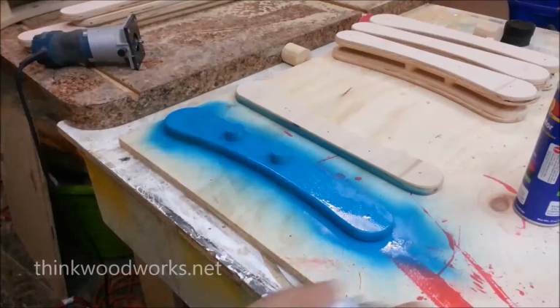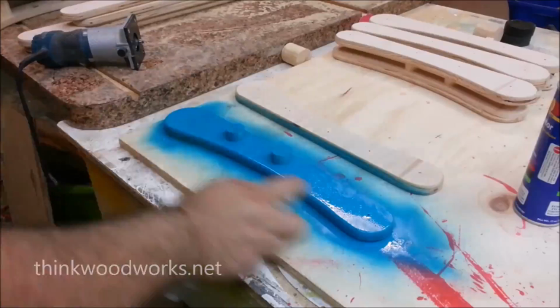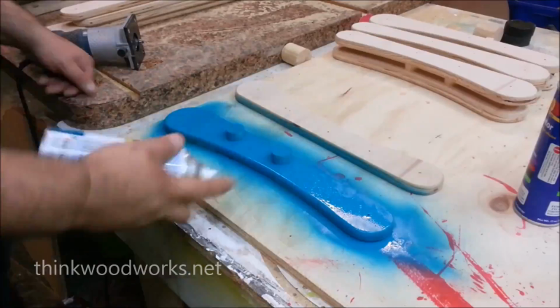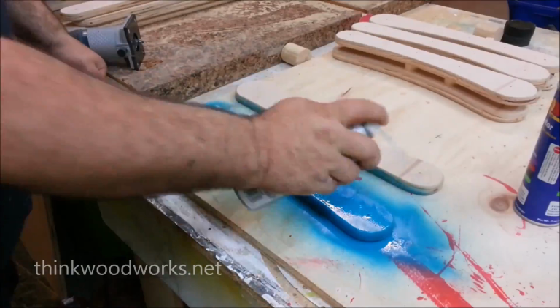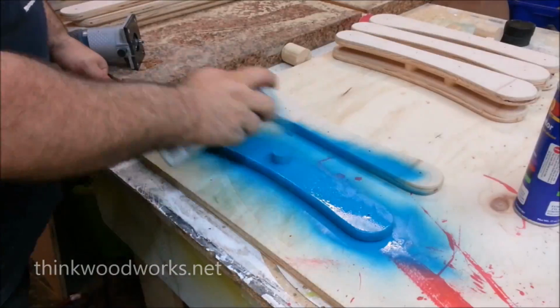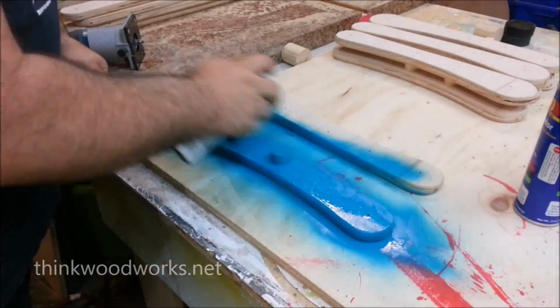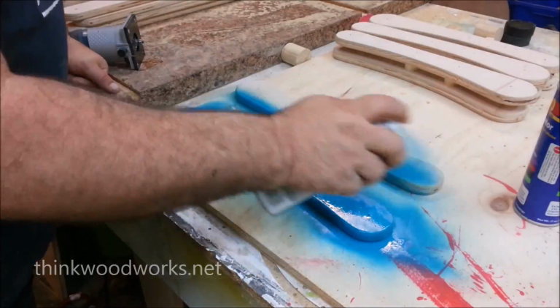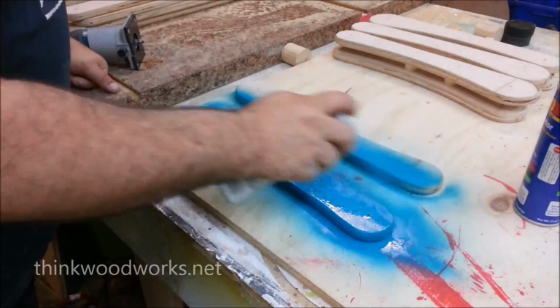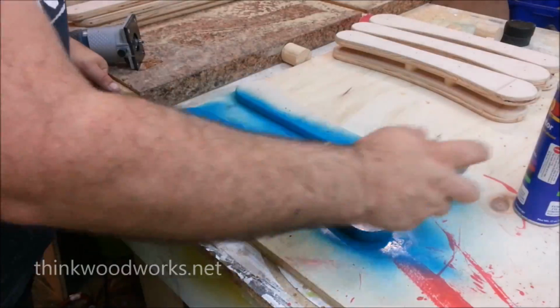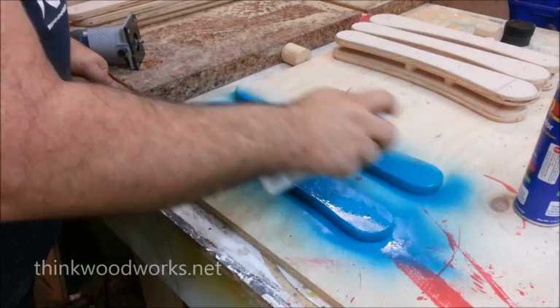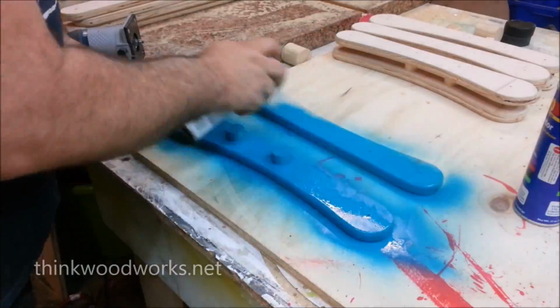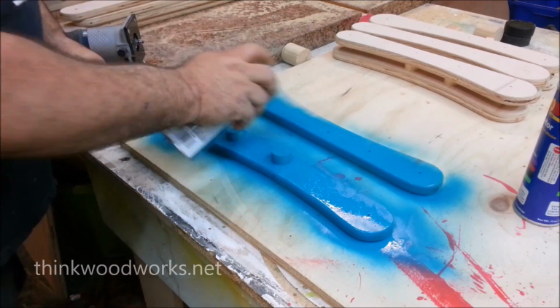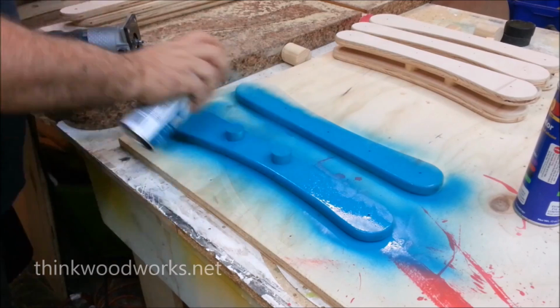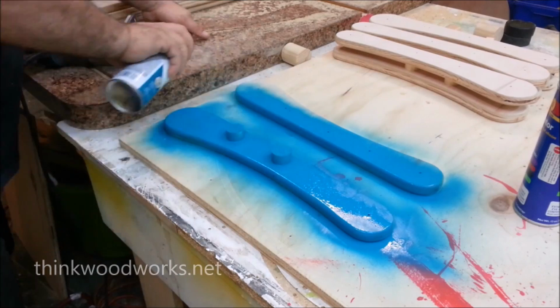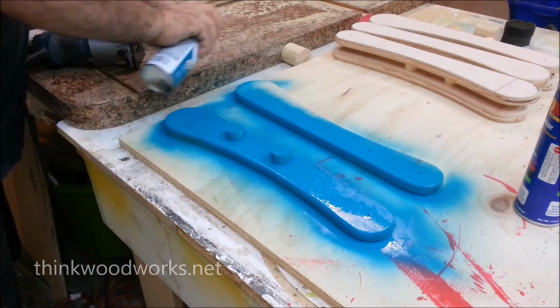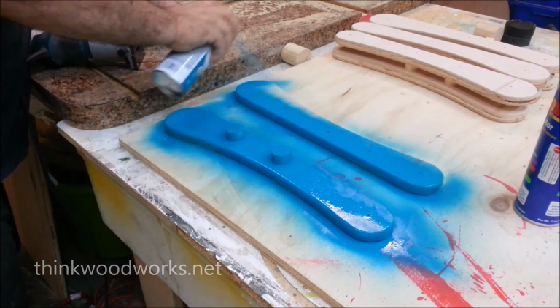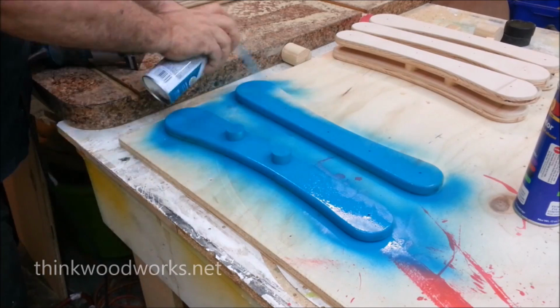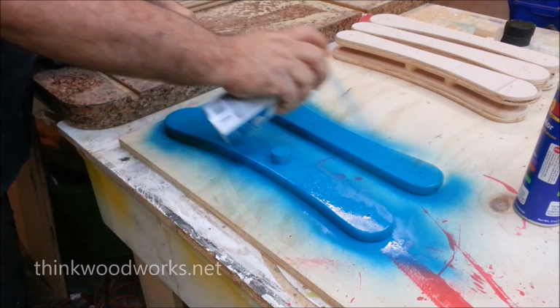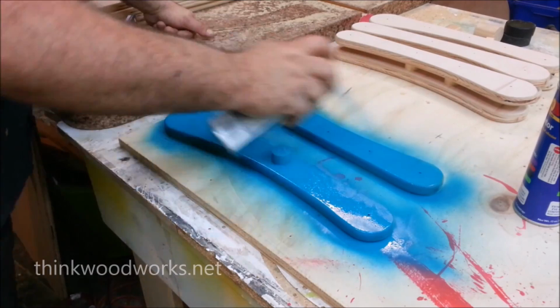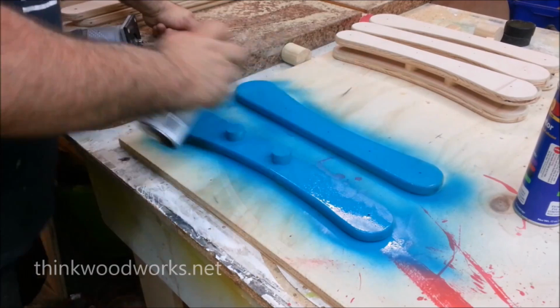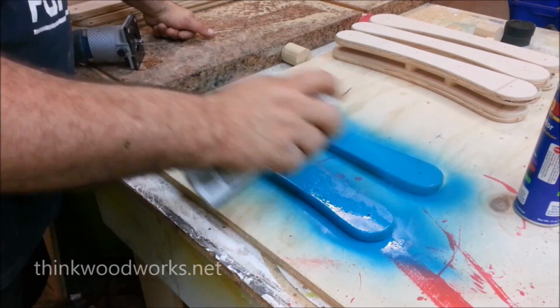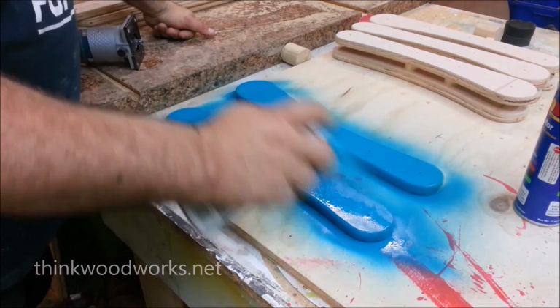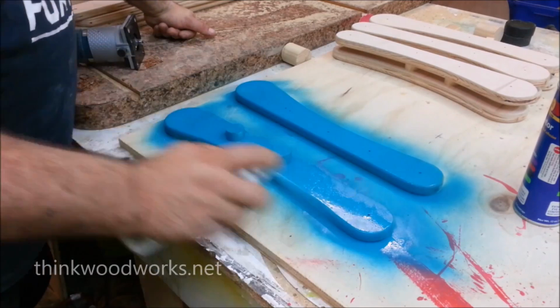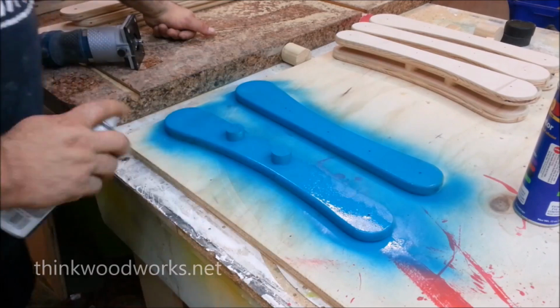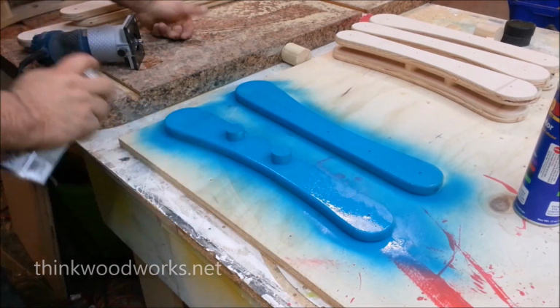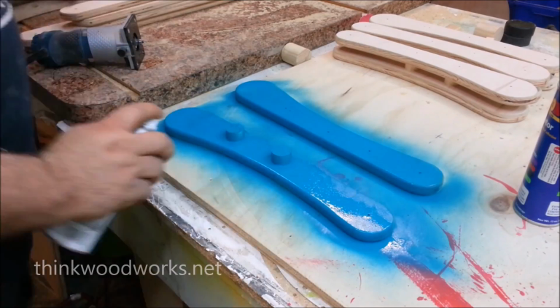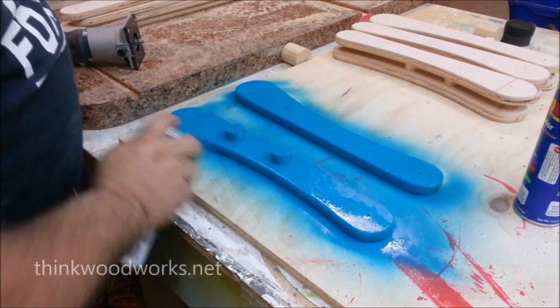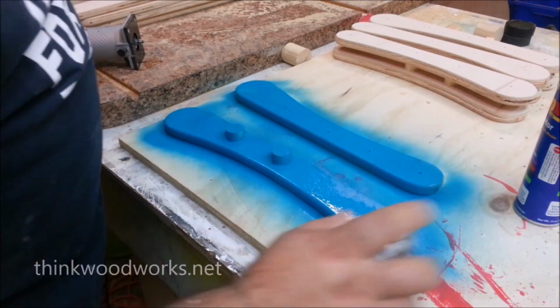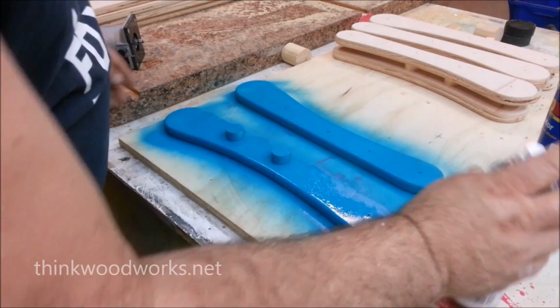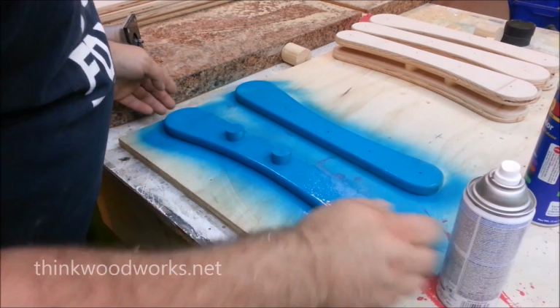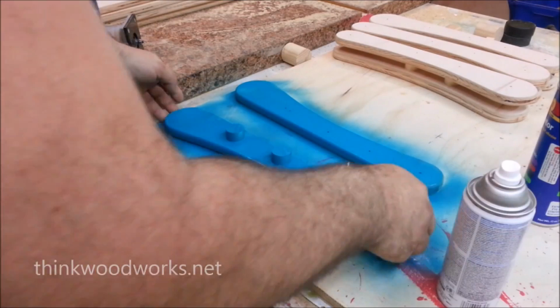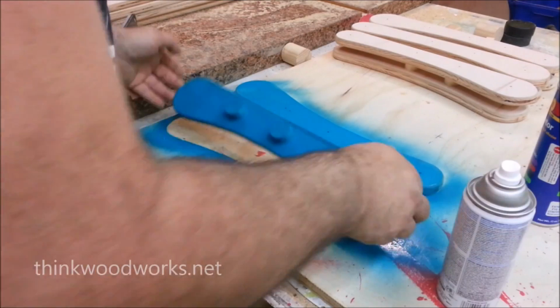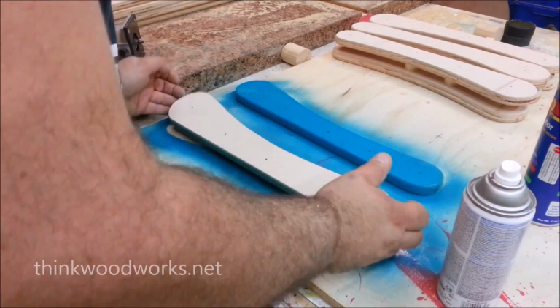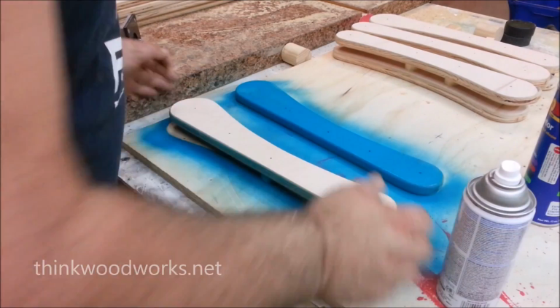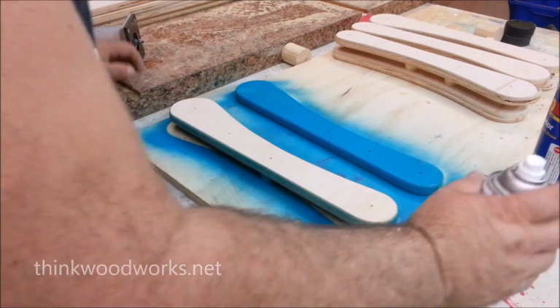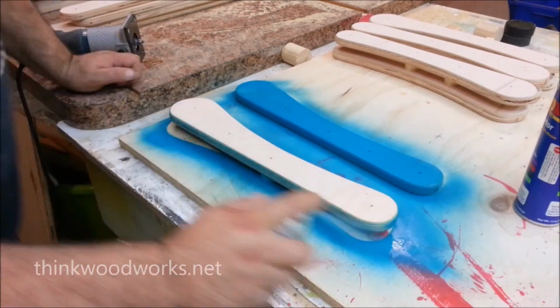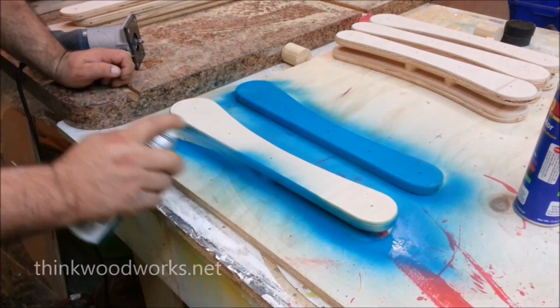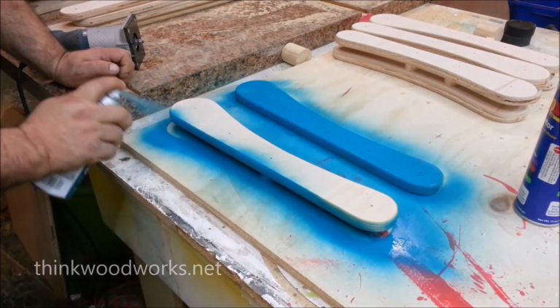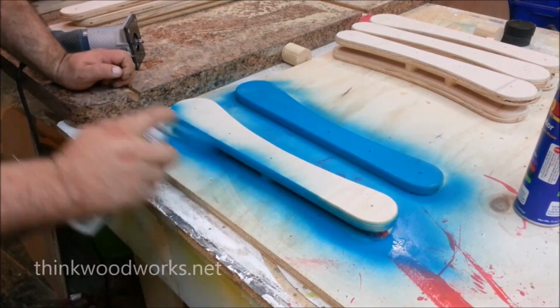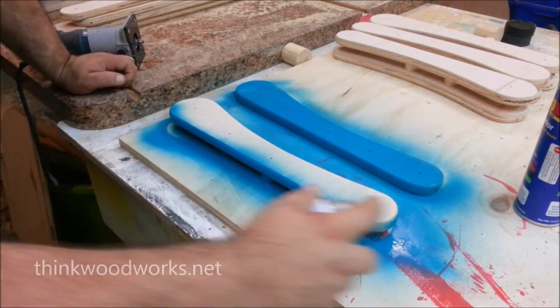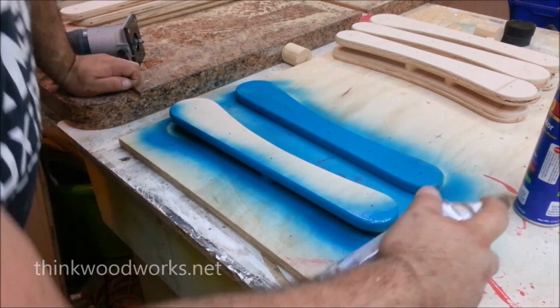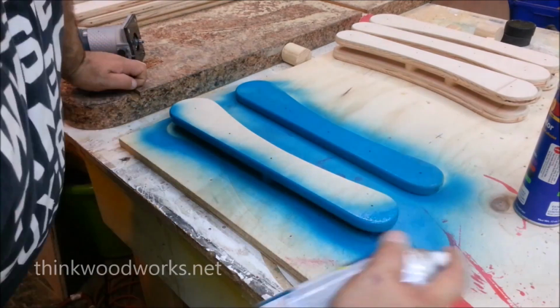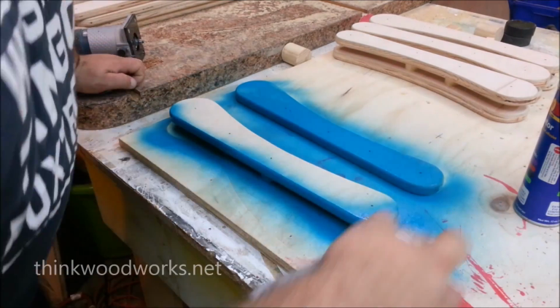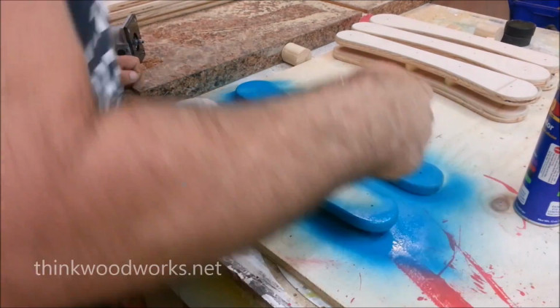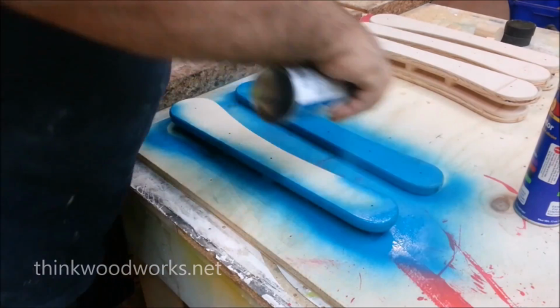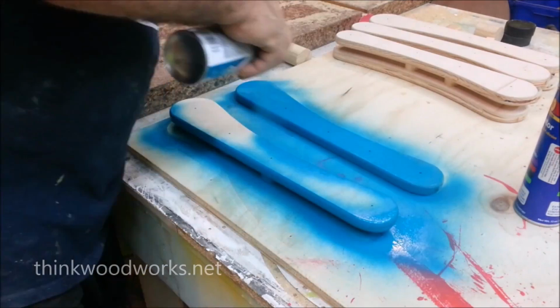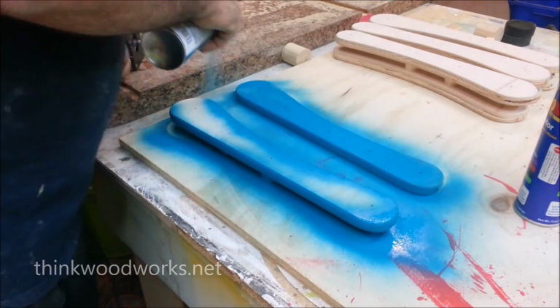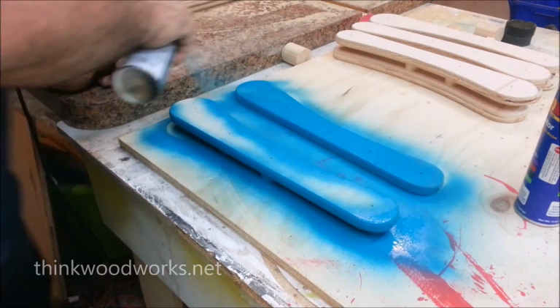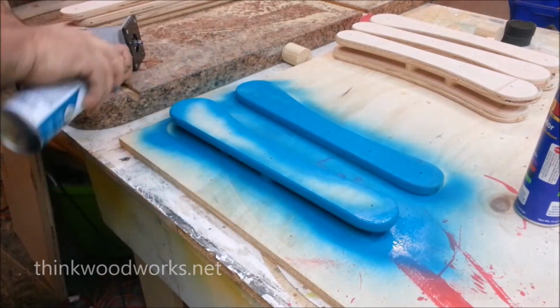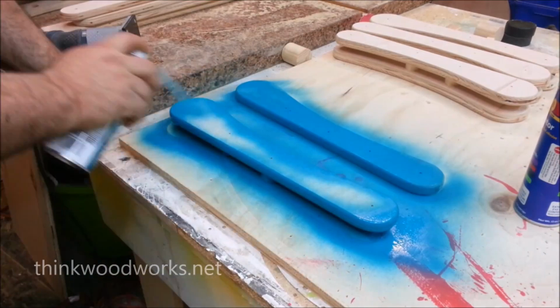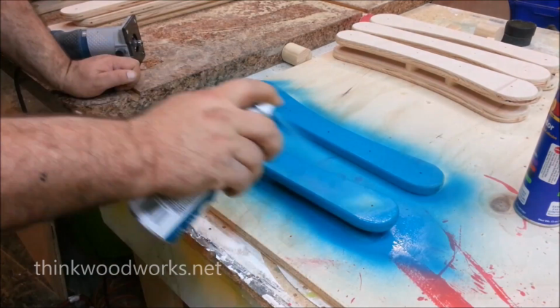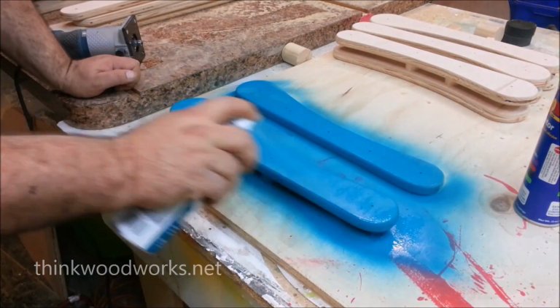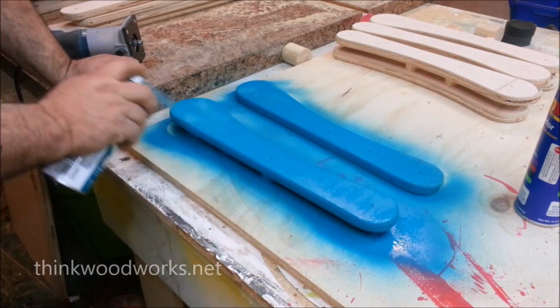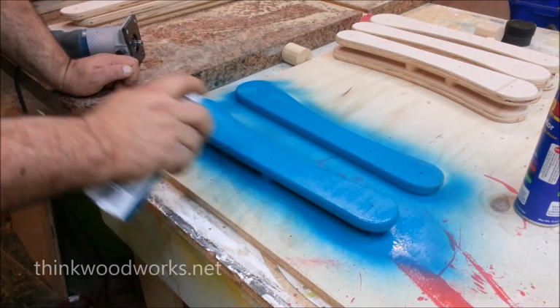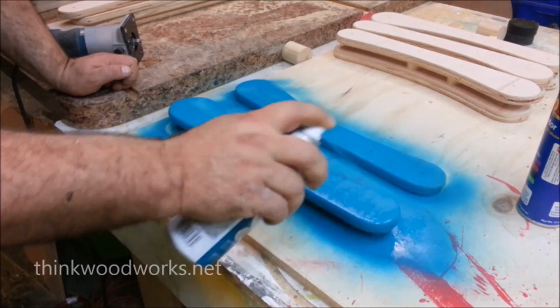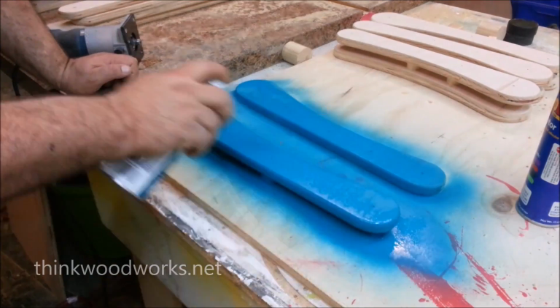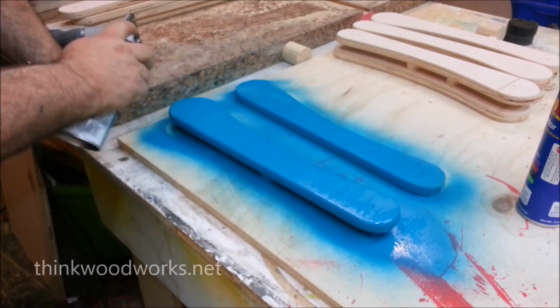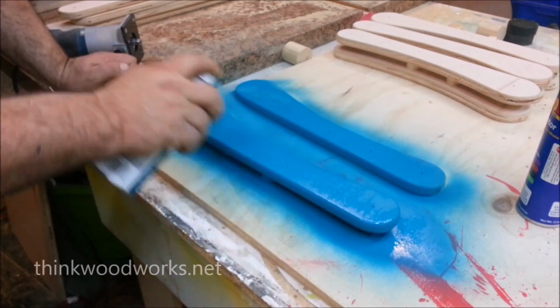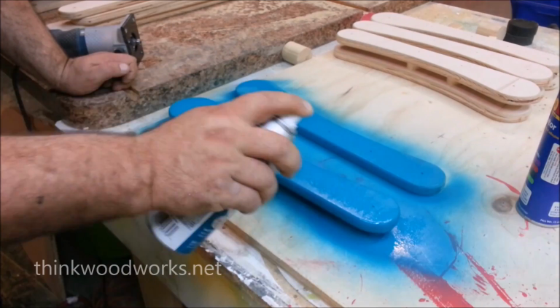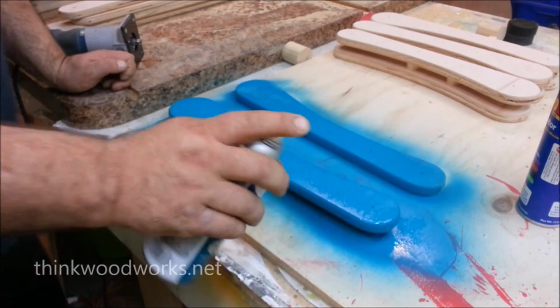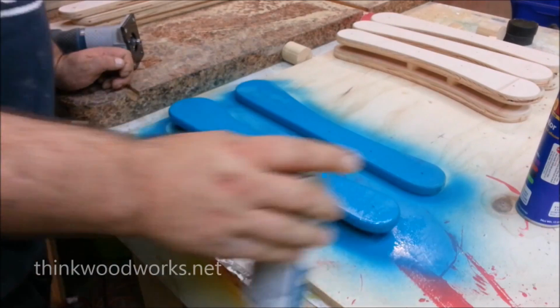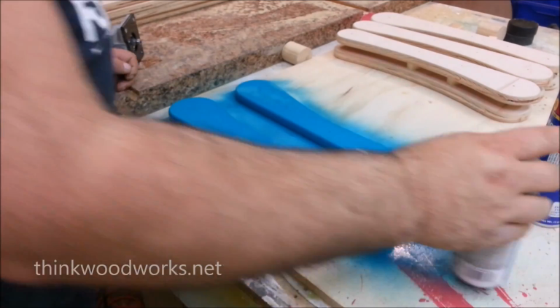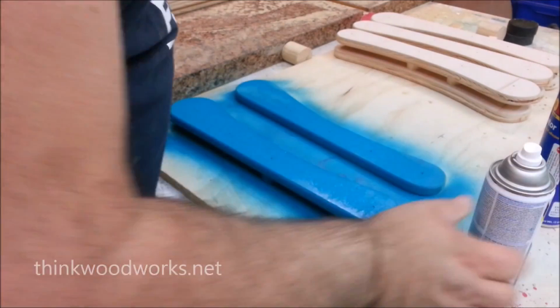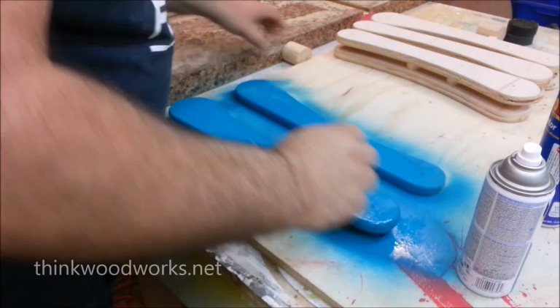Originally I had planned on this machine being green and blue, but as you can already tell from the video, I changed my mind.